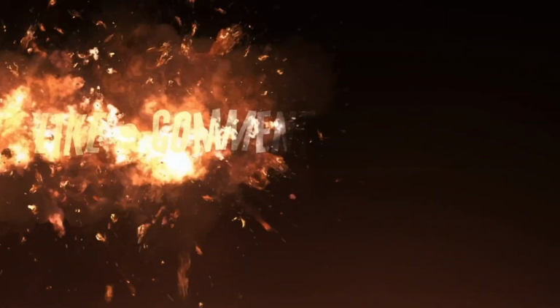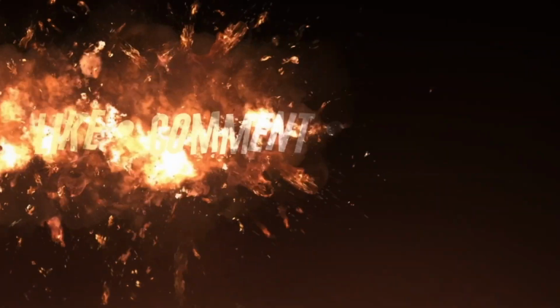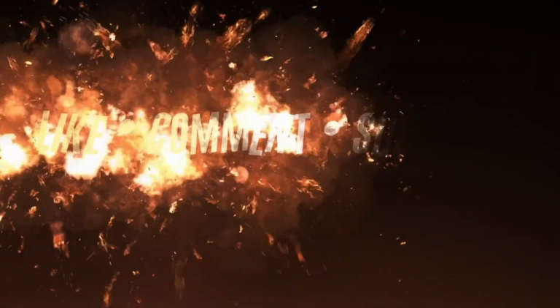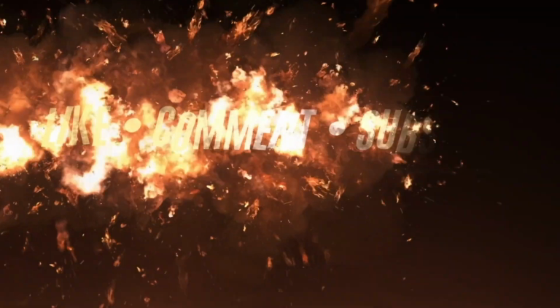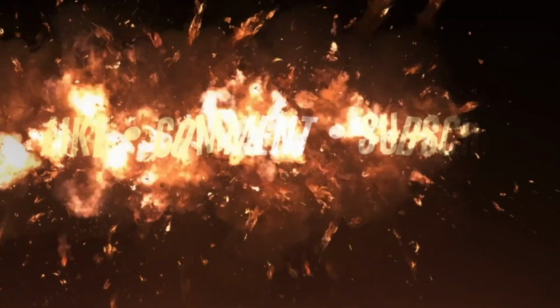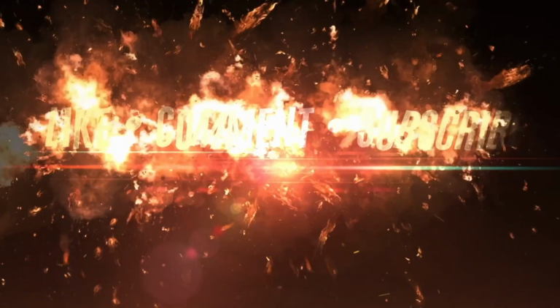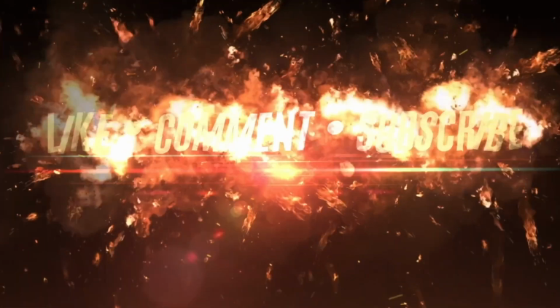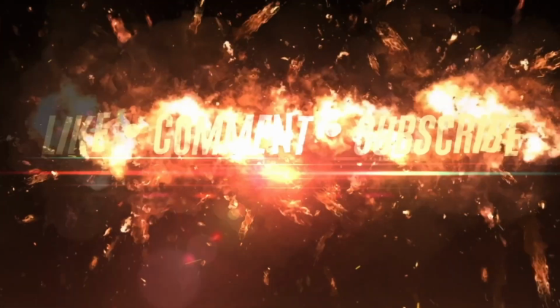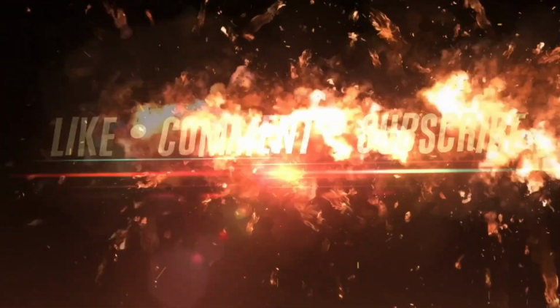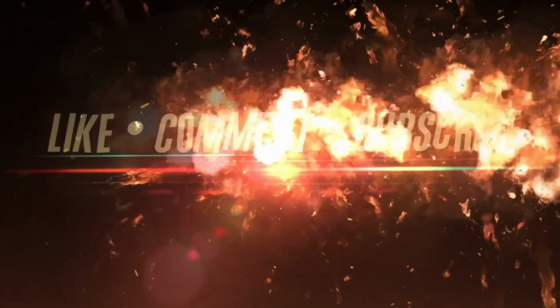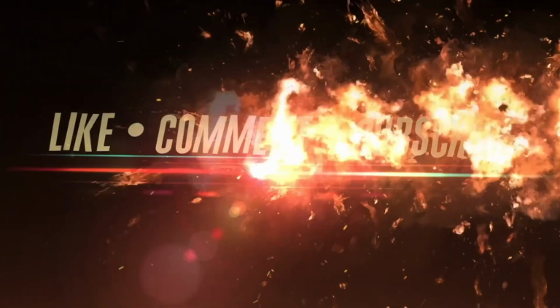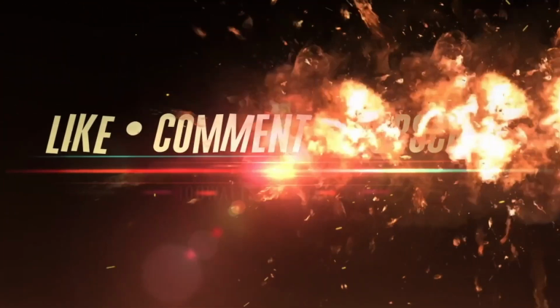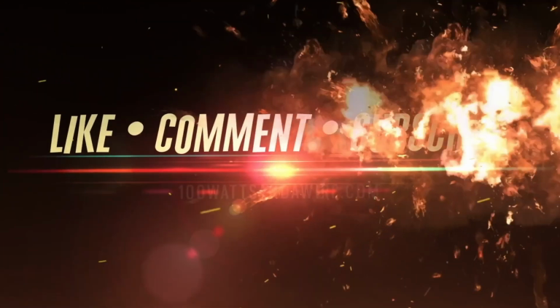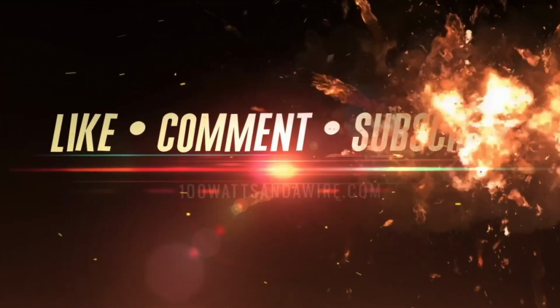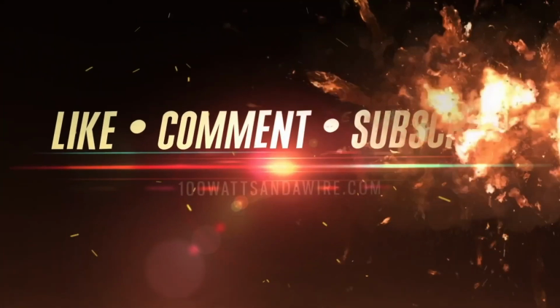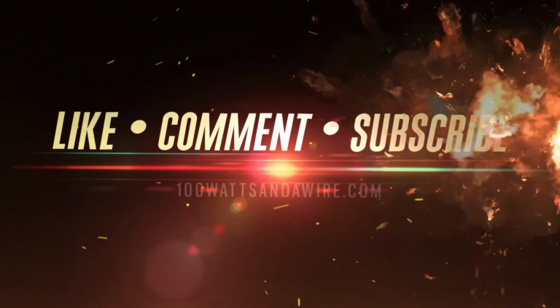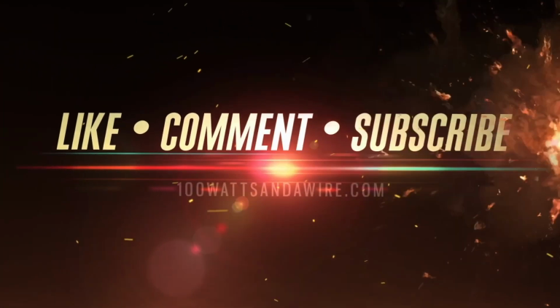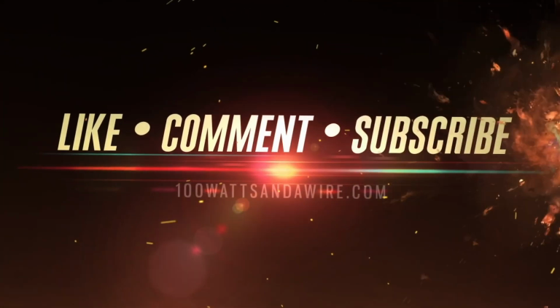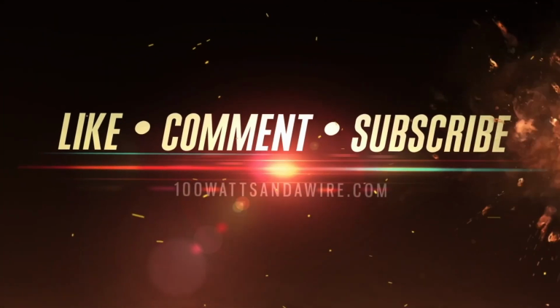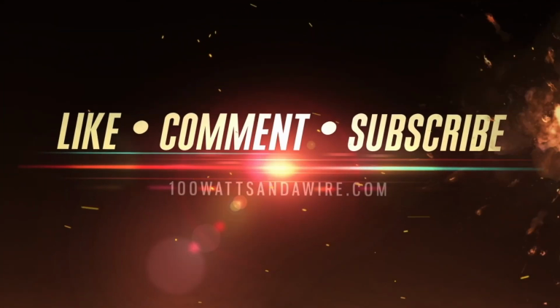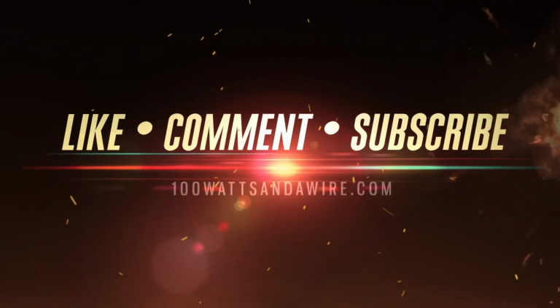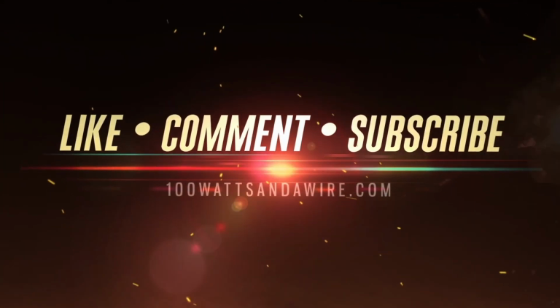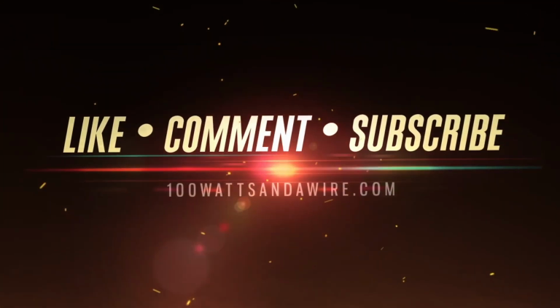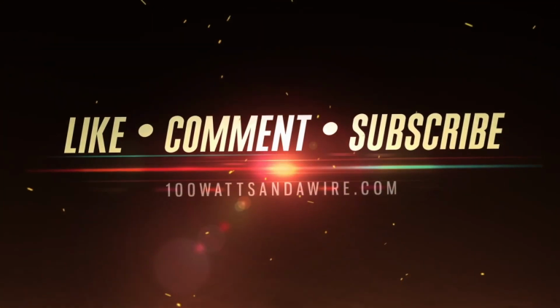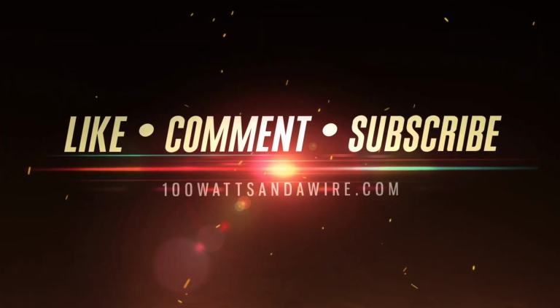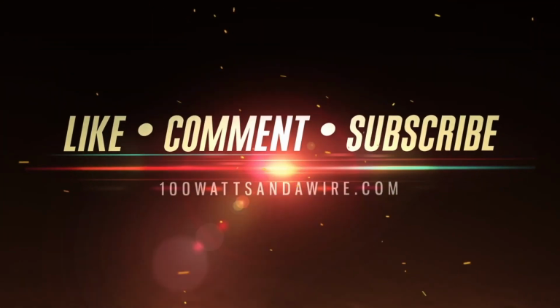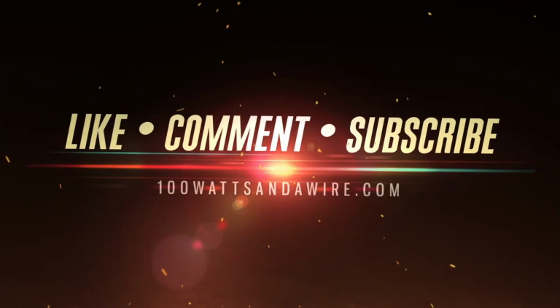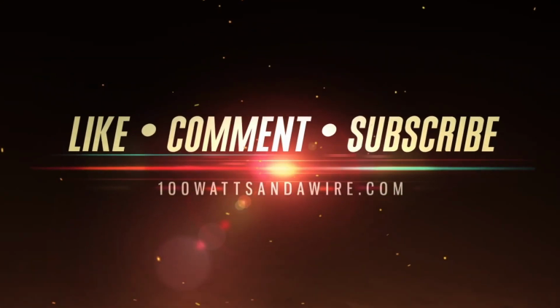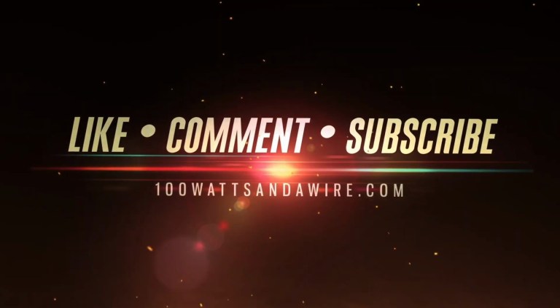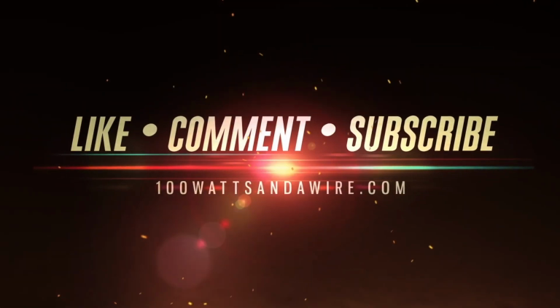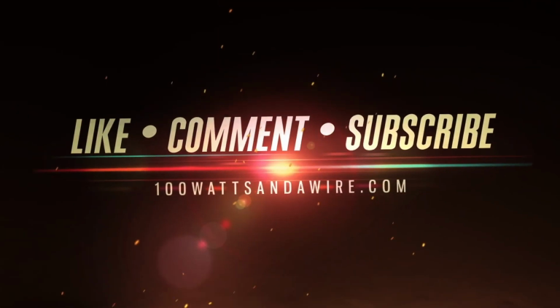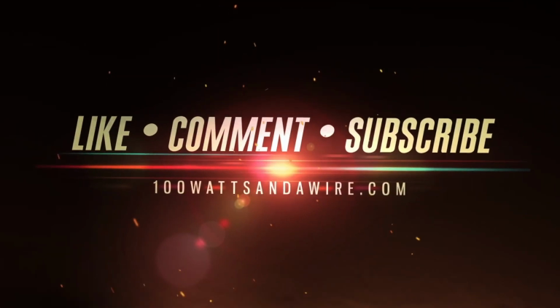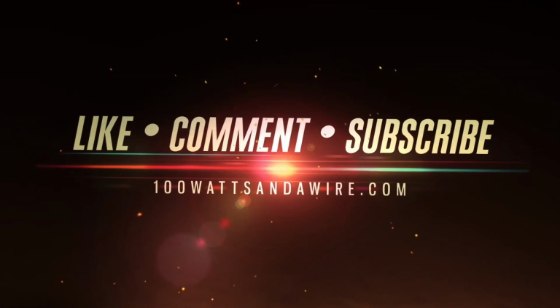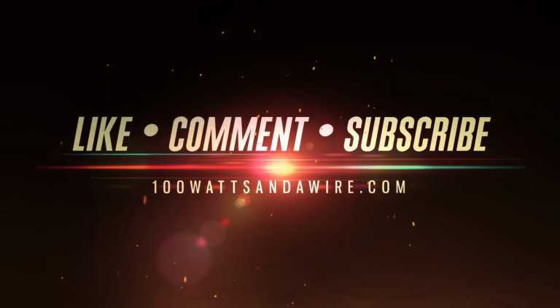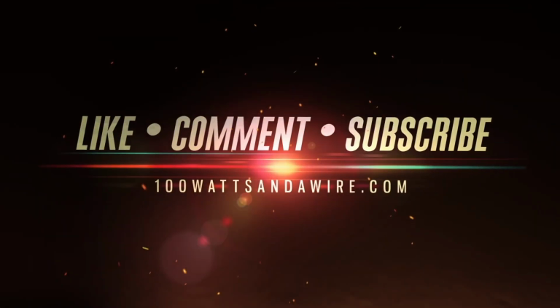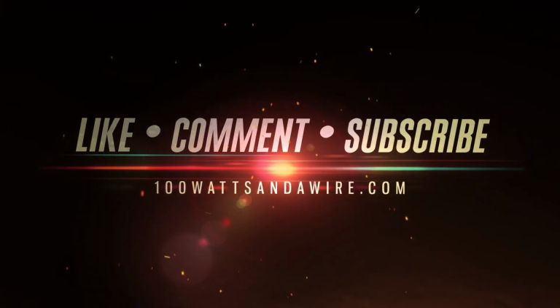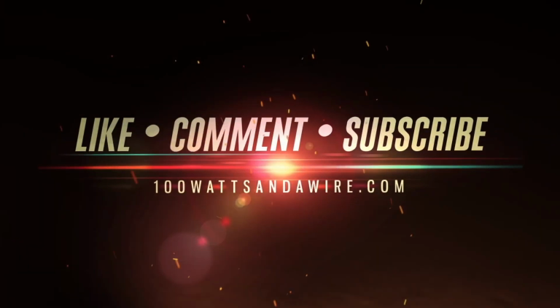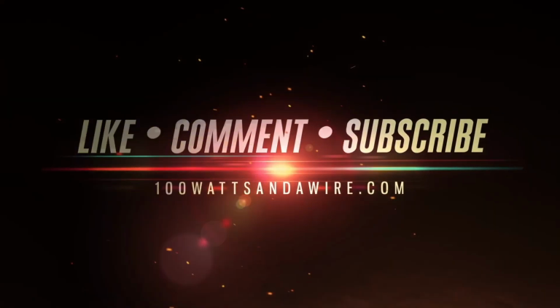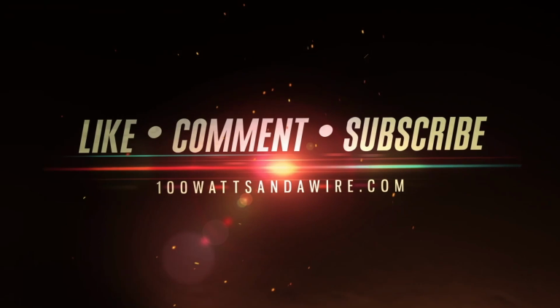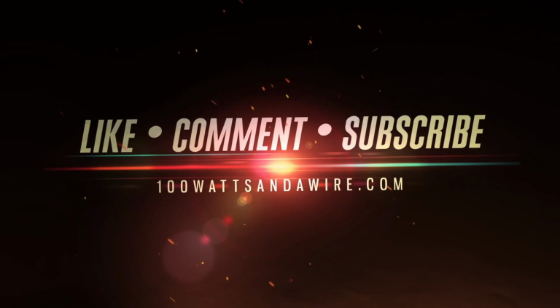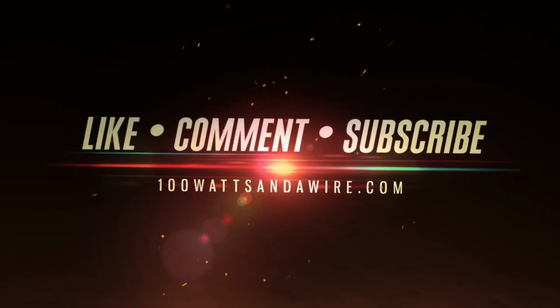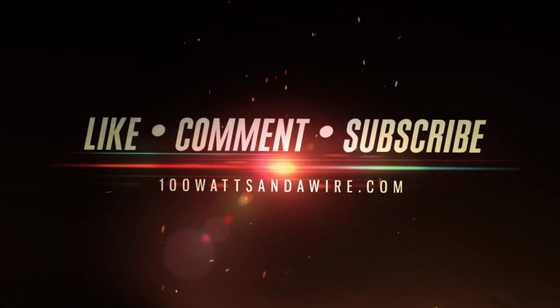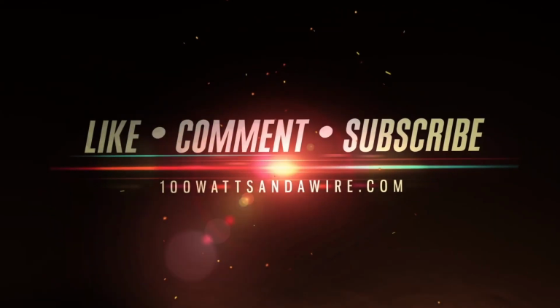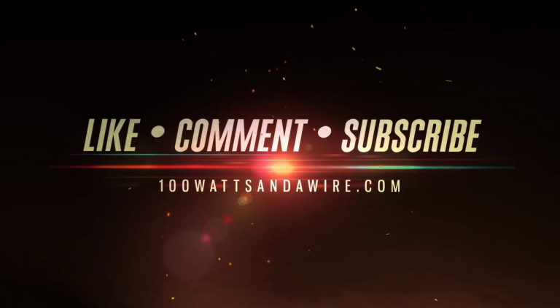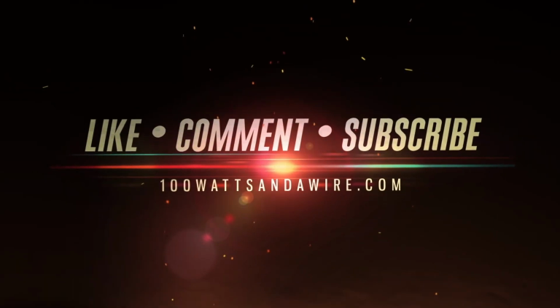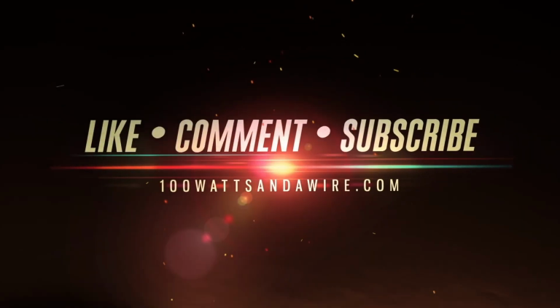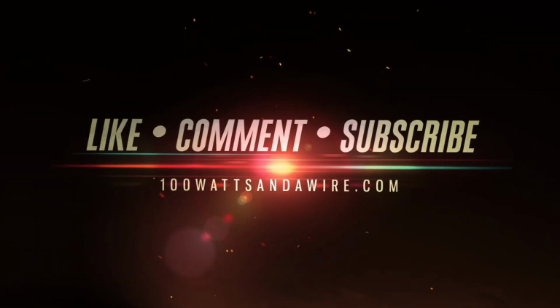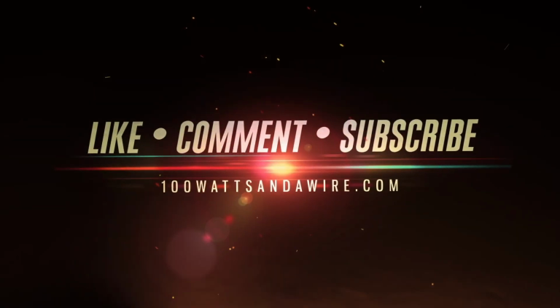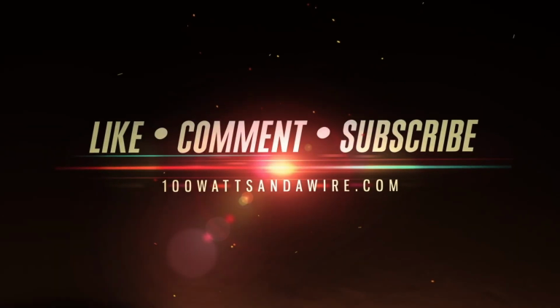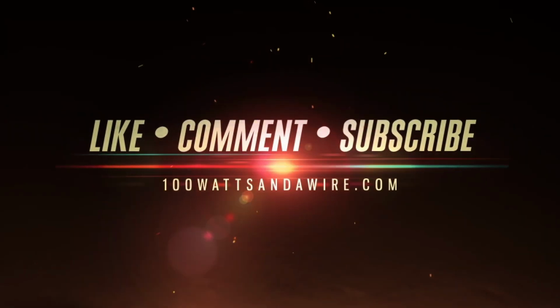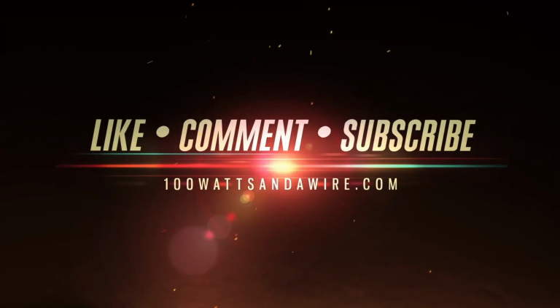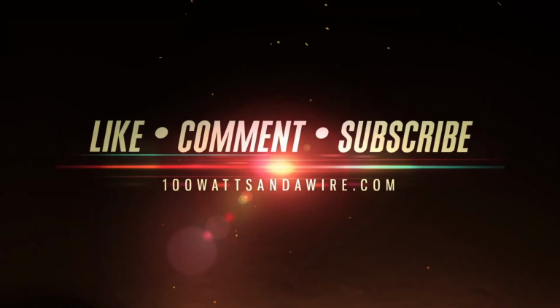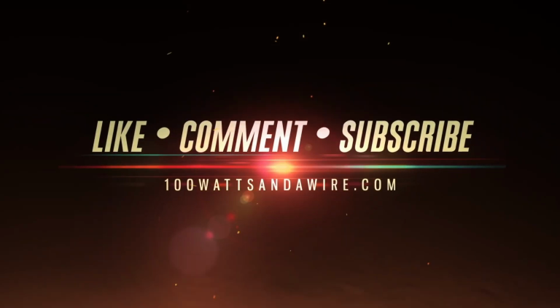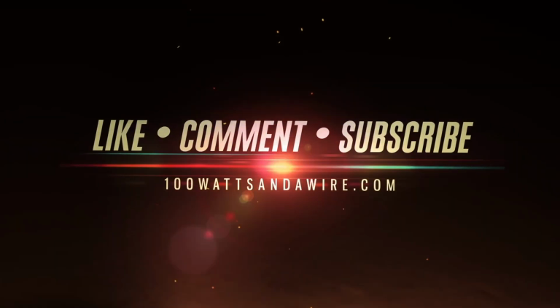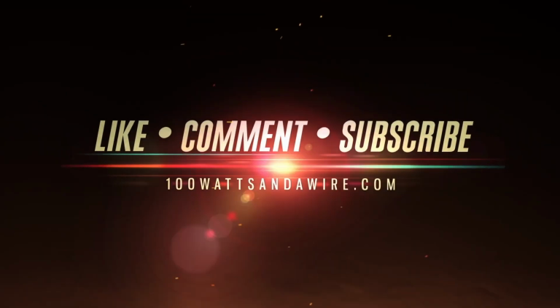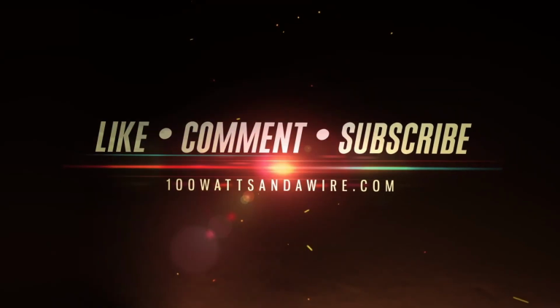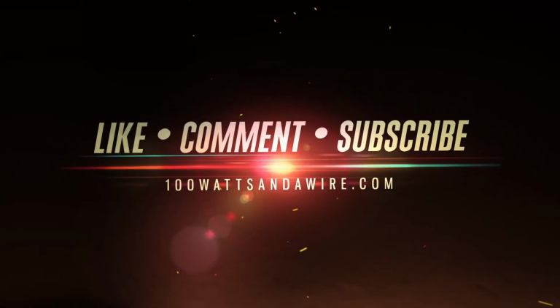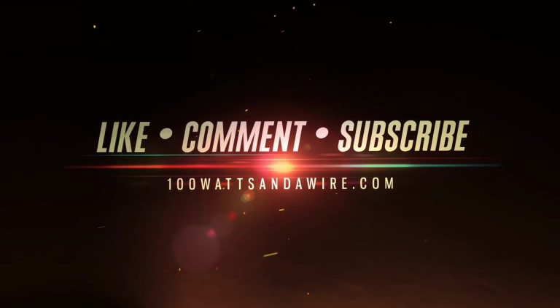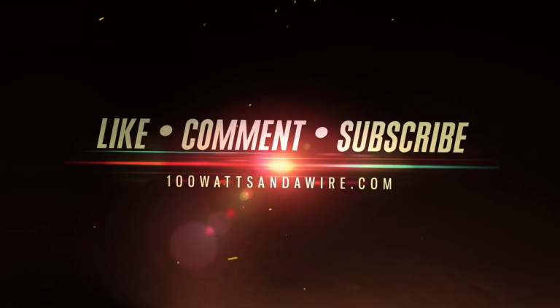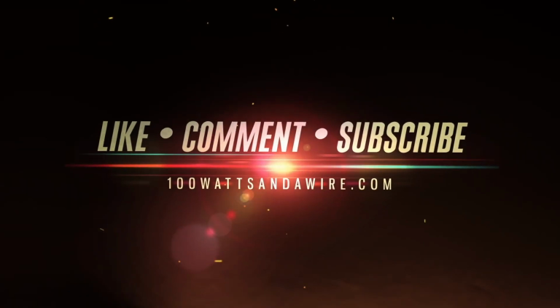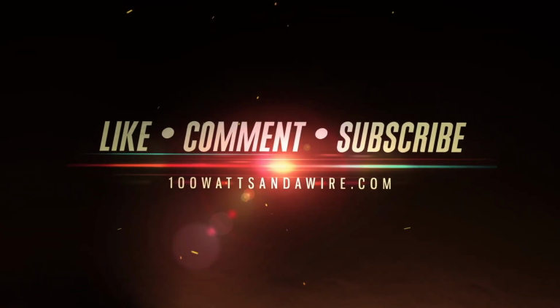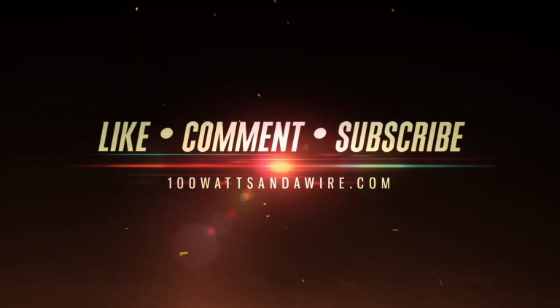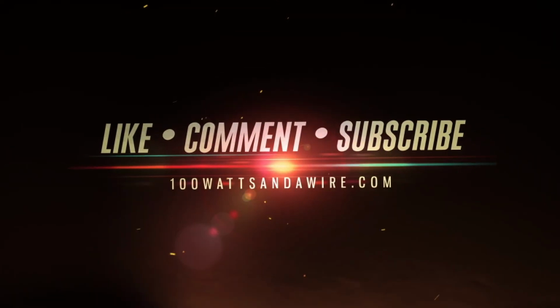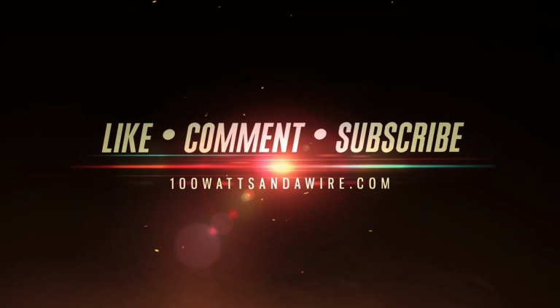For complete episodes, subscribe where you get podcasts and click the bell here on YouTube for features and live streams.